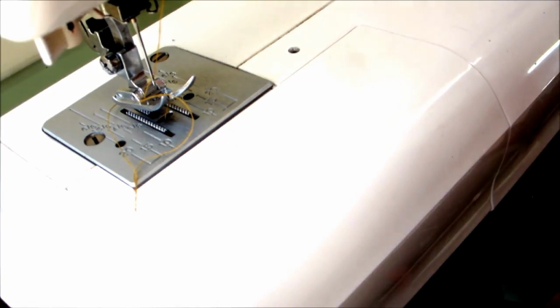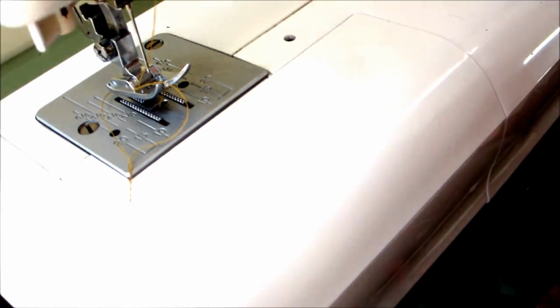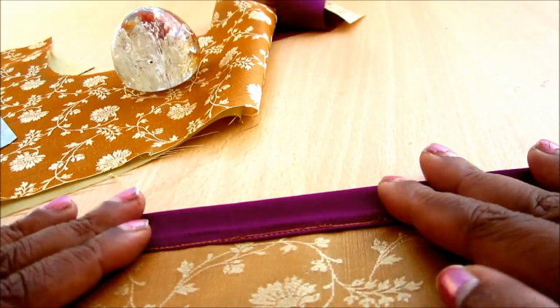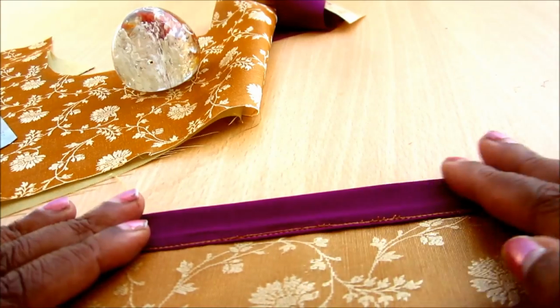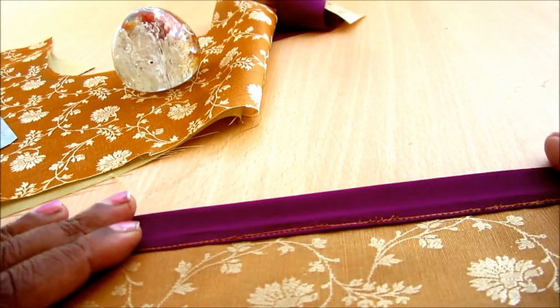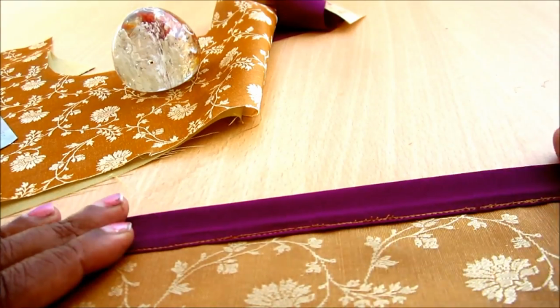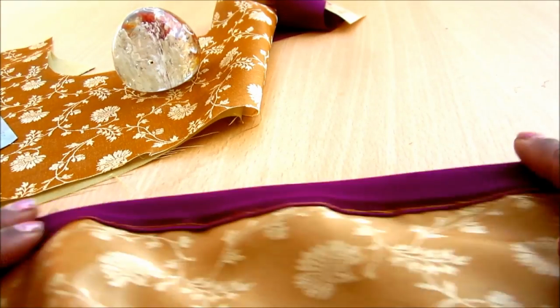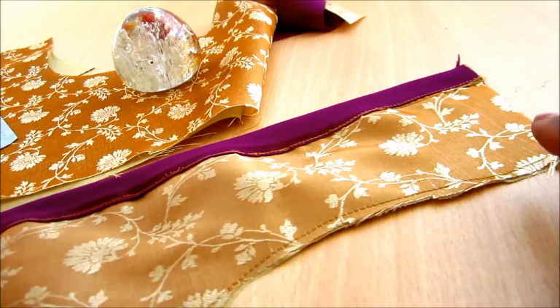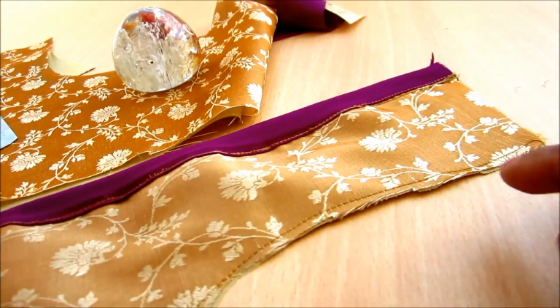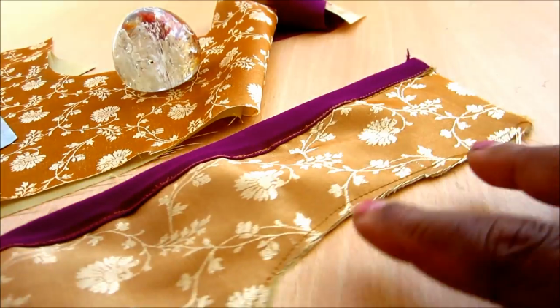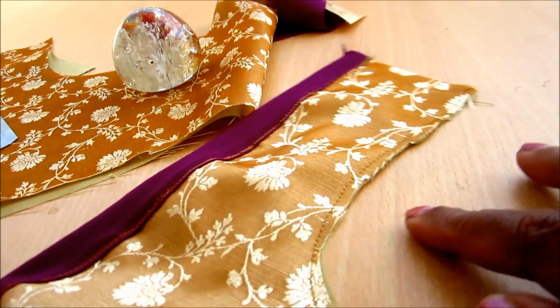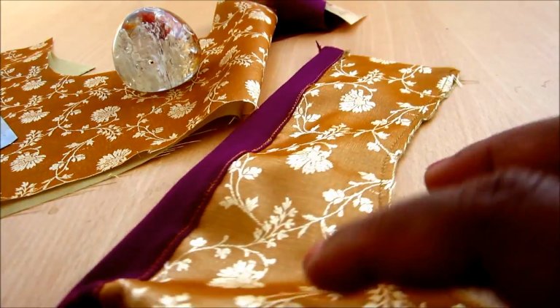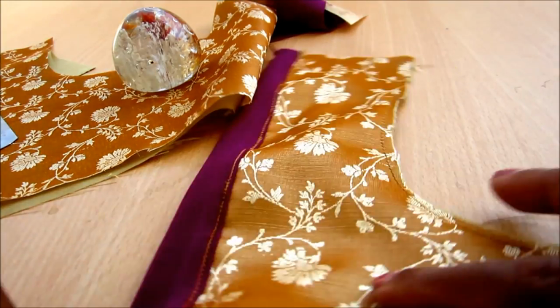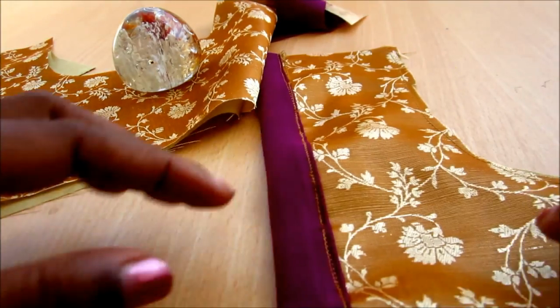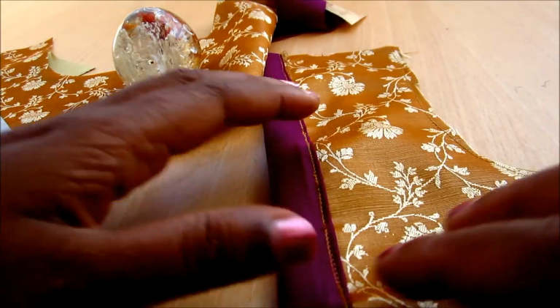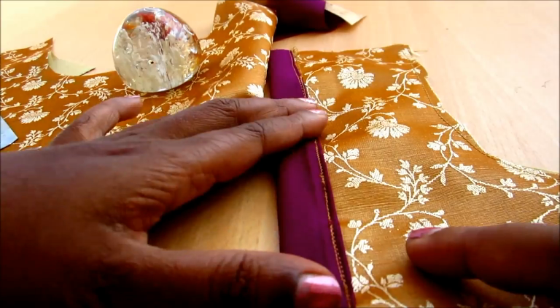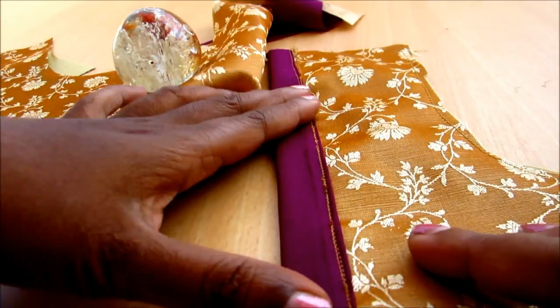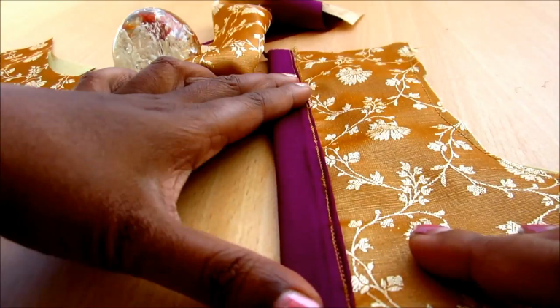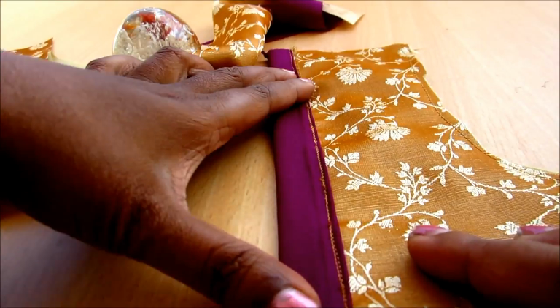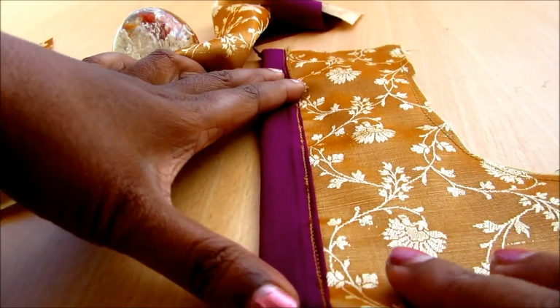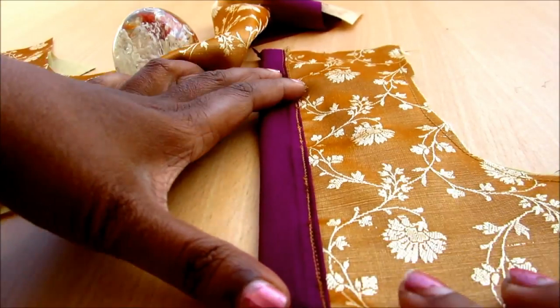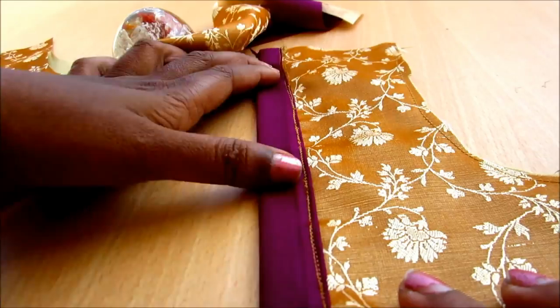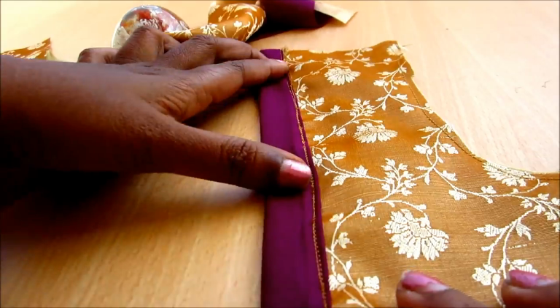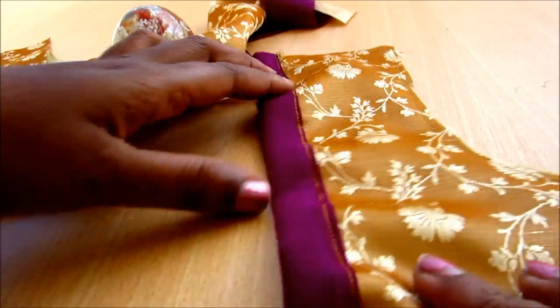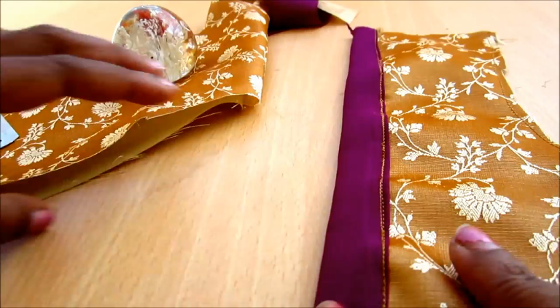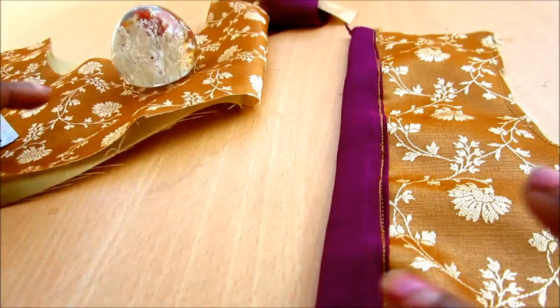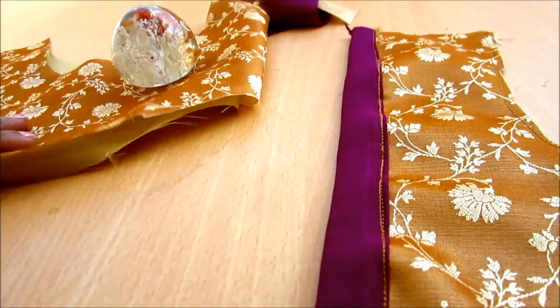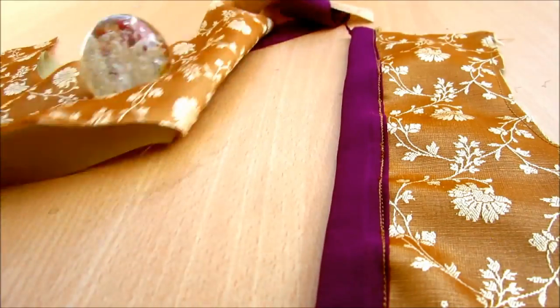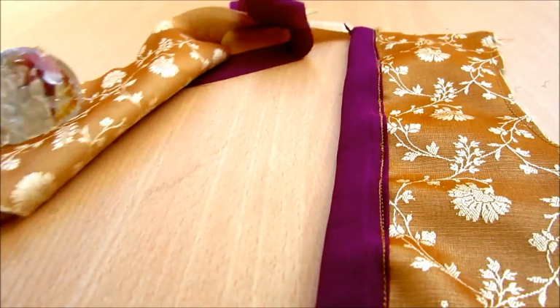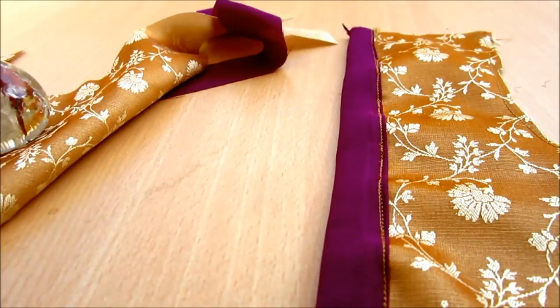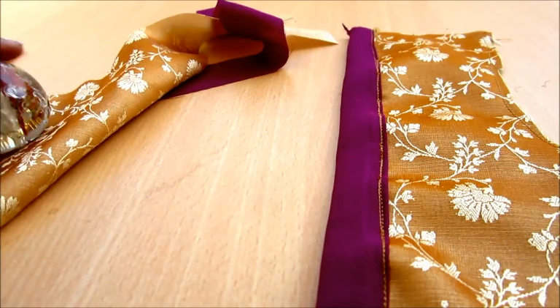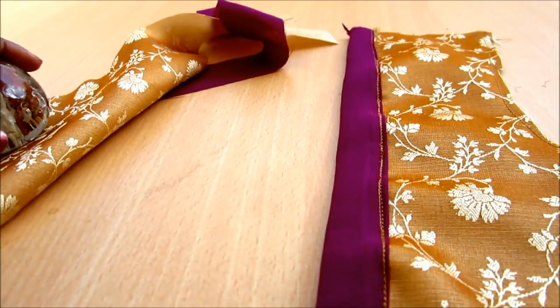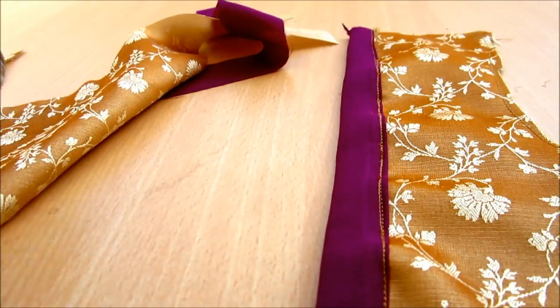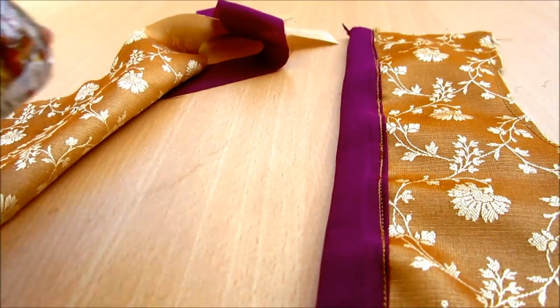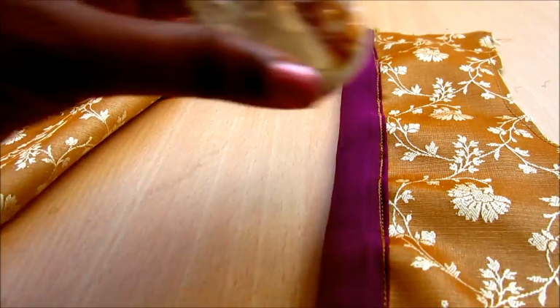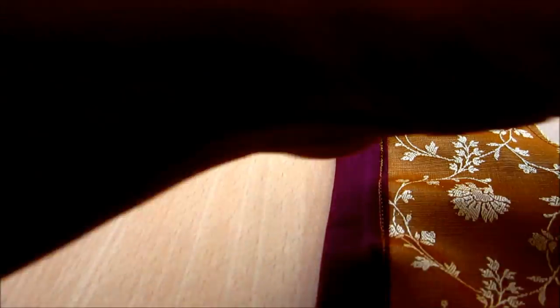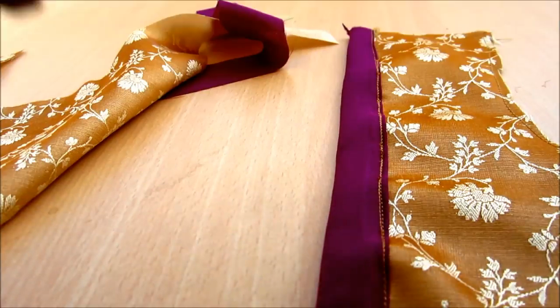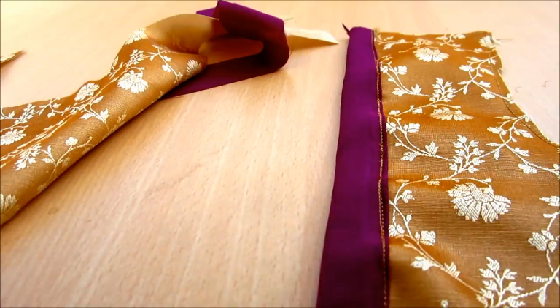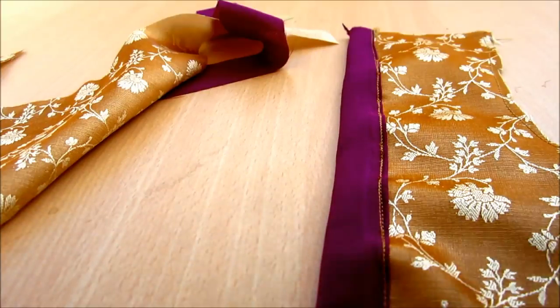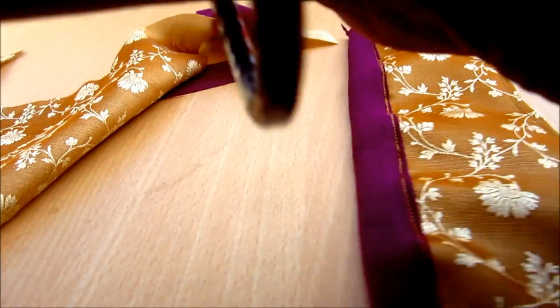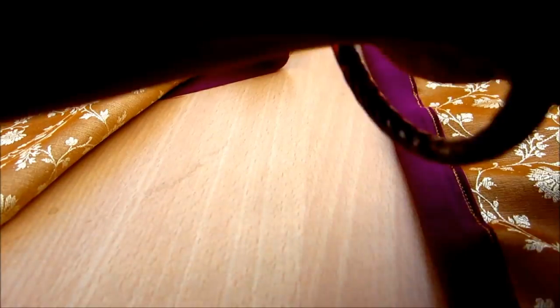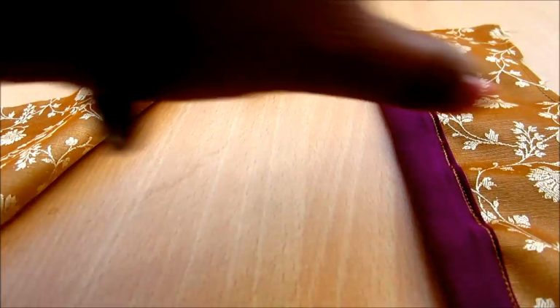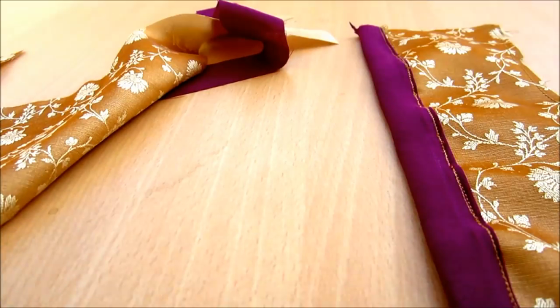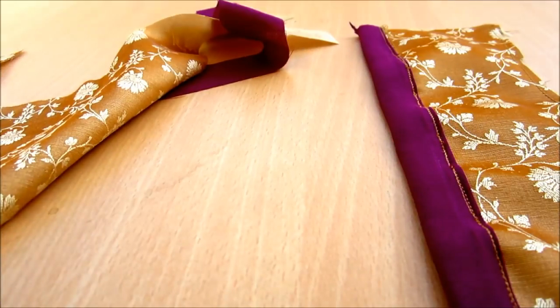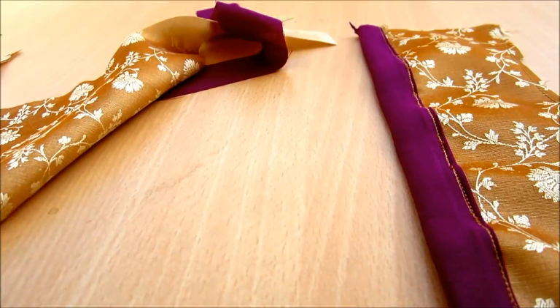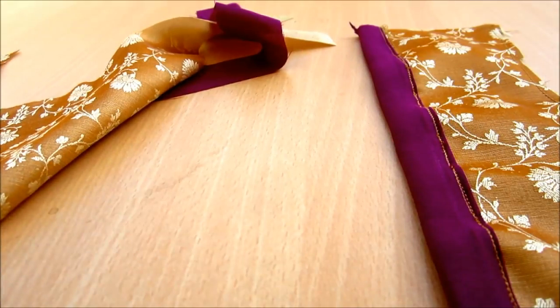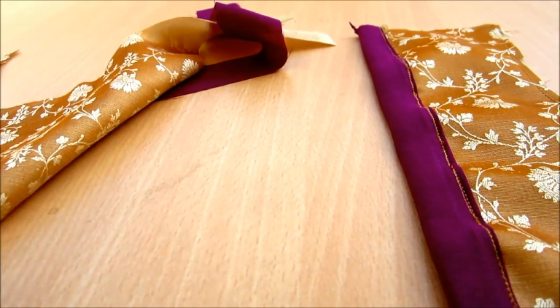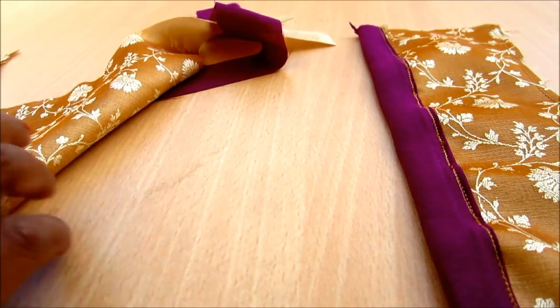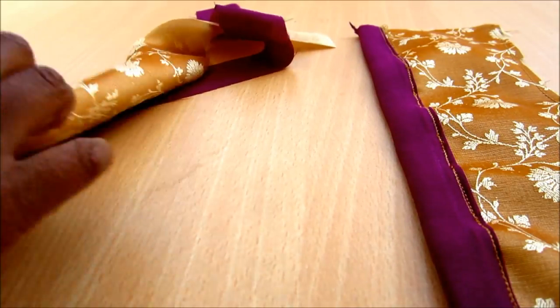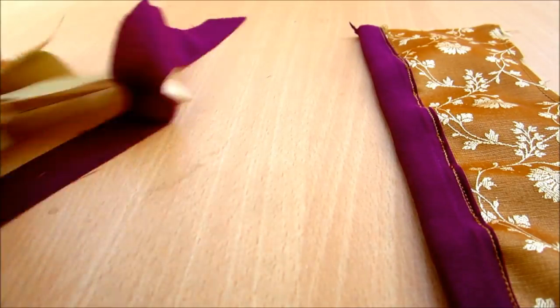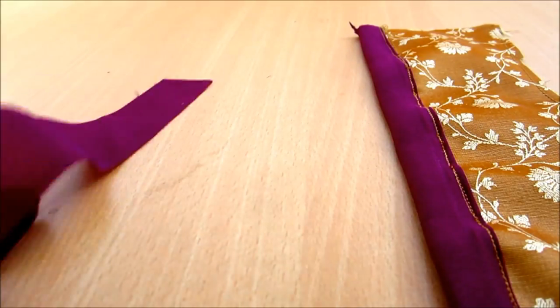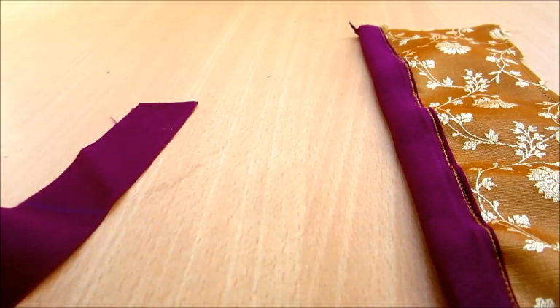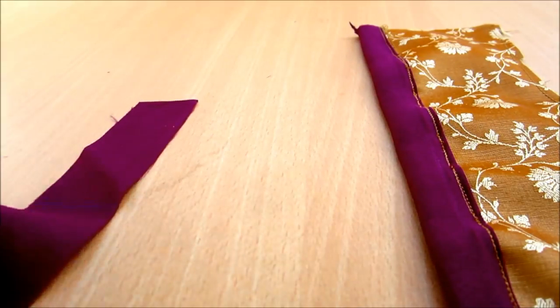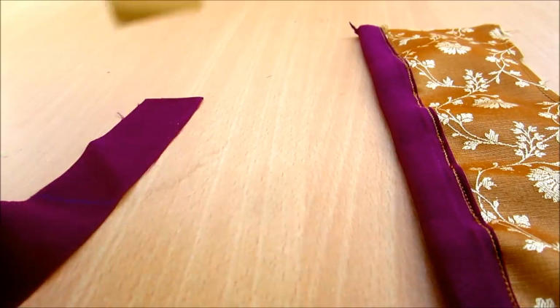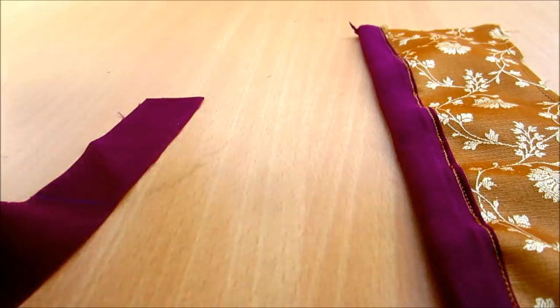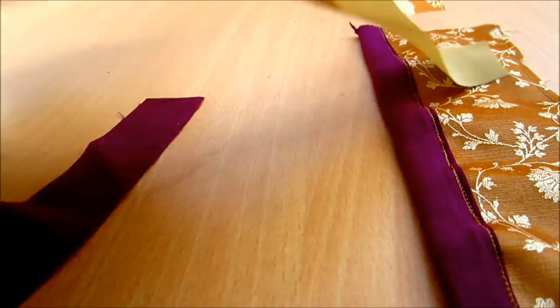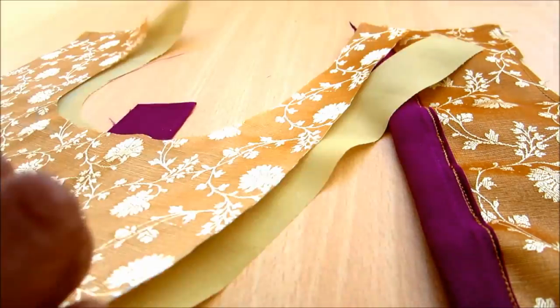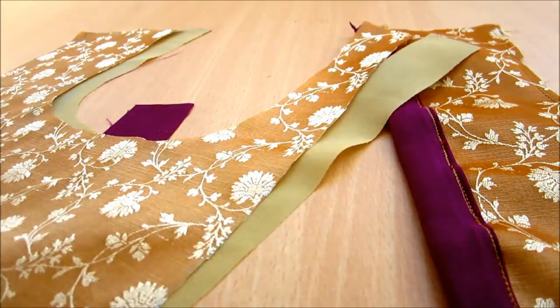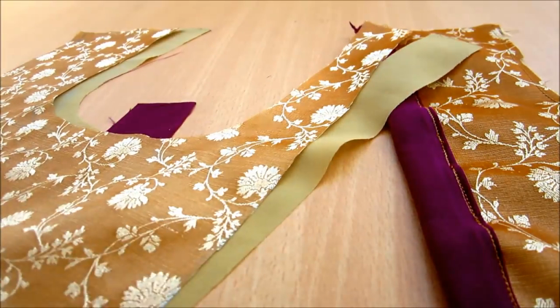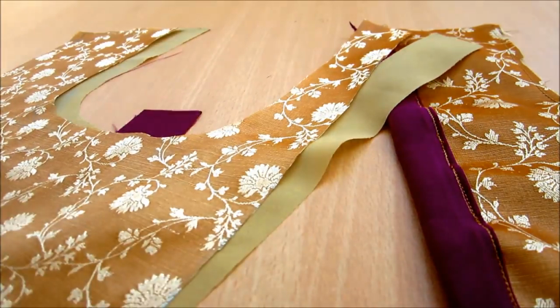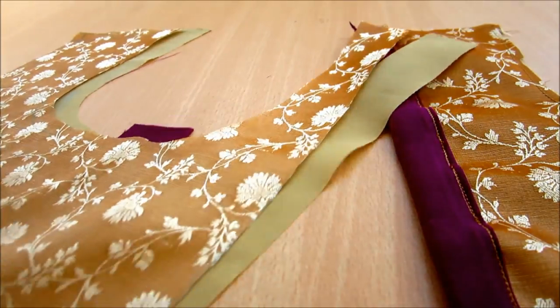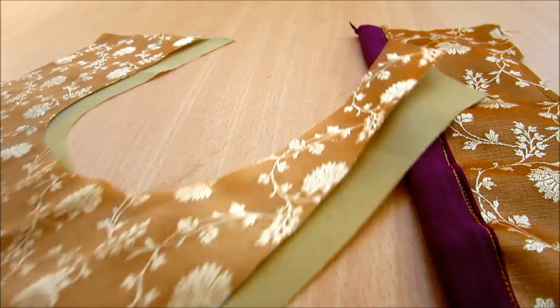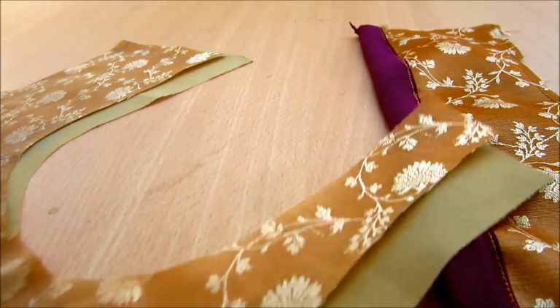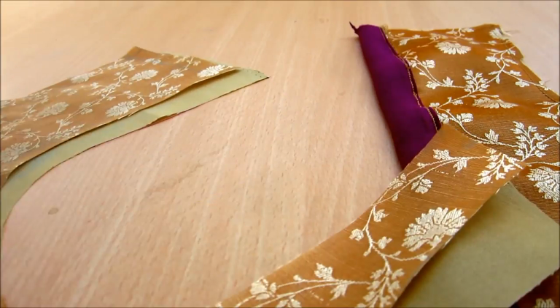Done with the placket and towards the other slit I'll be joining the 1 inch strip.